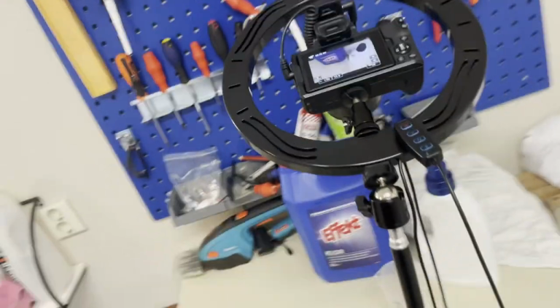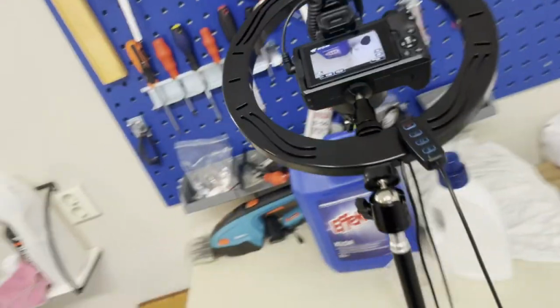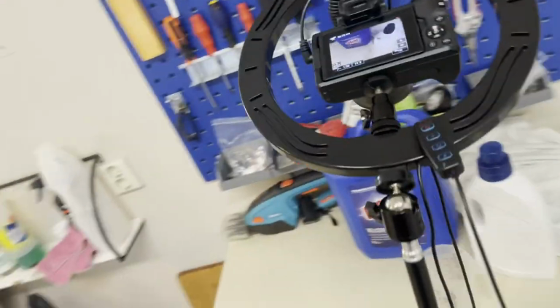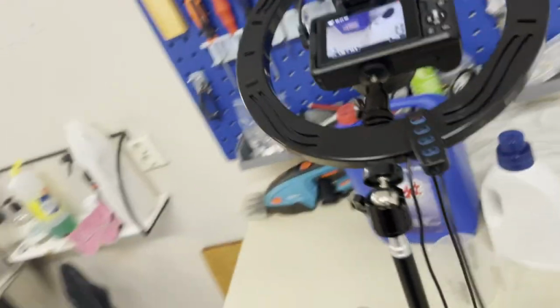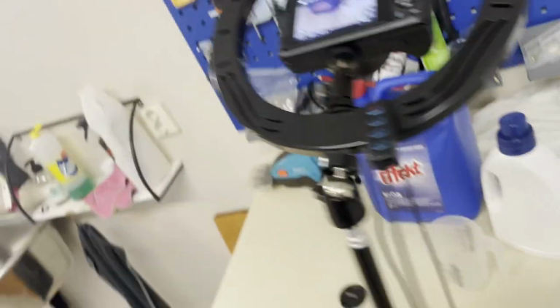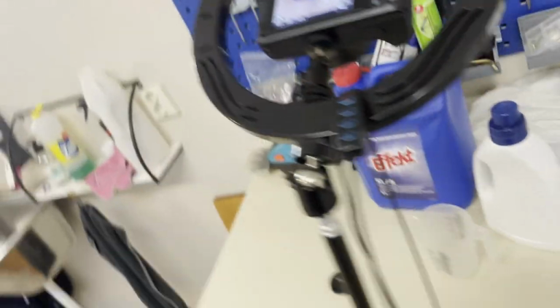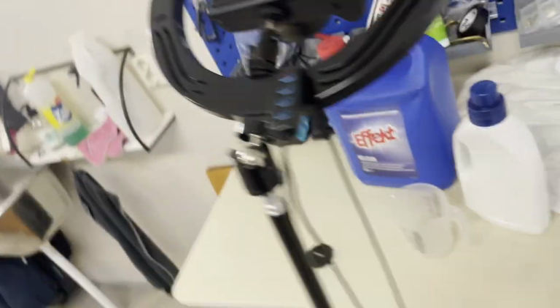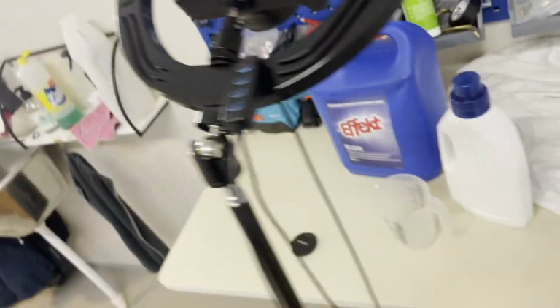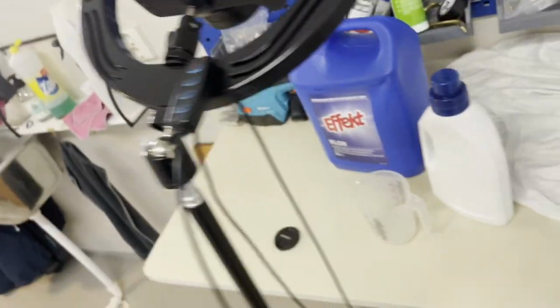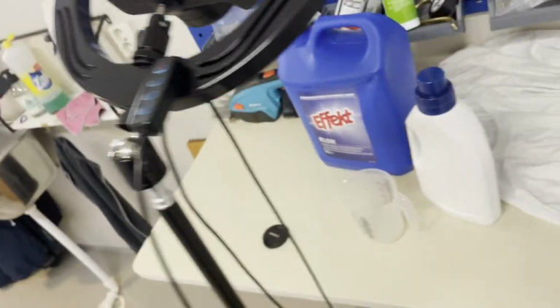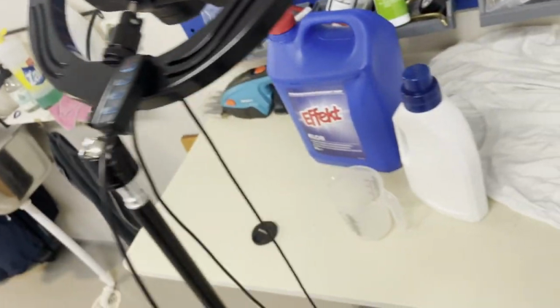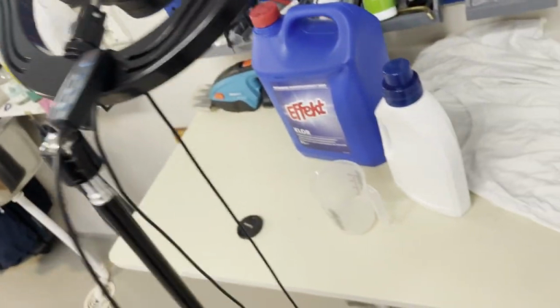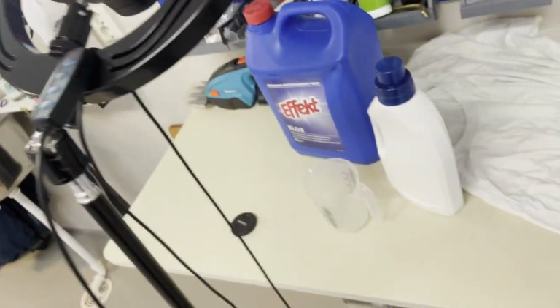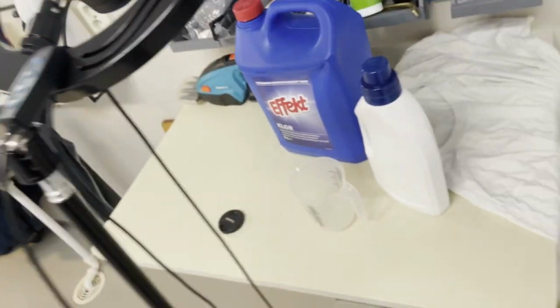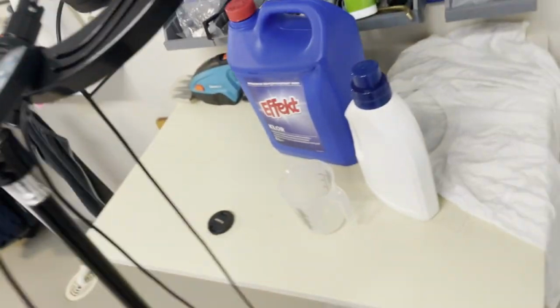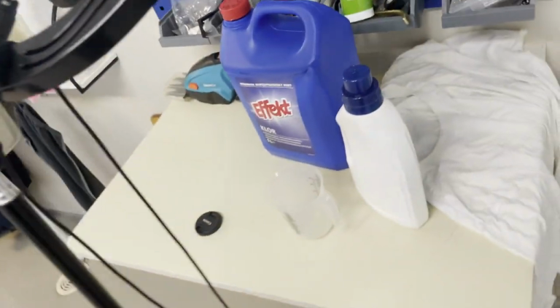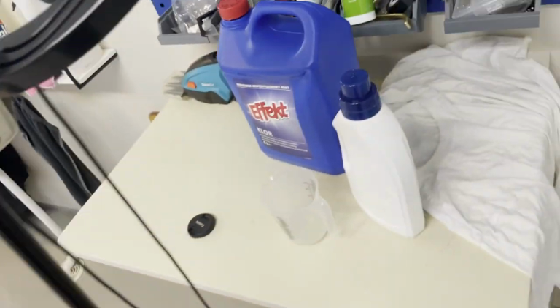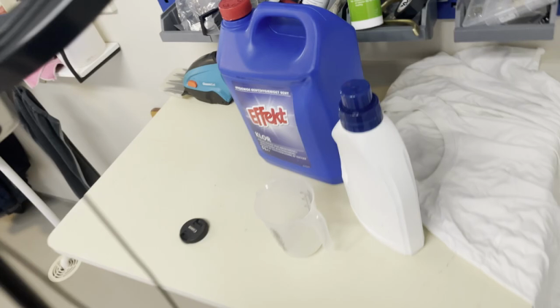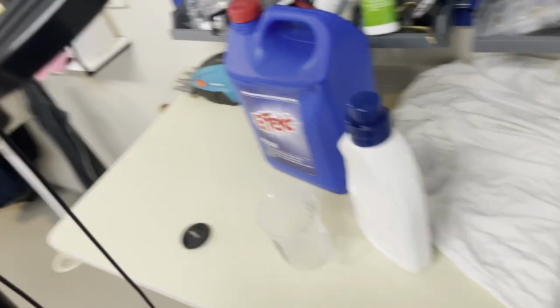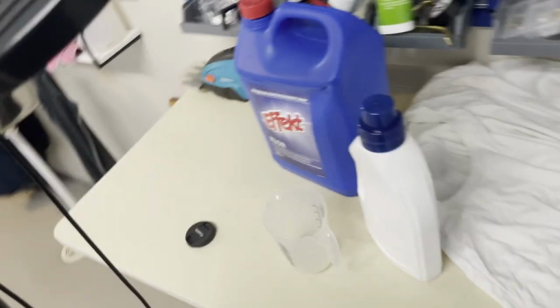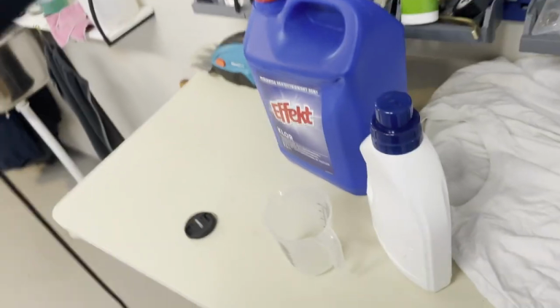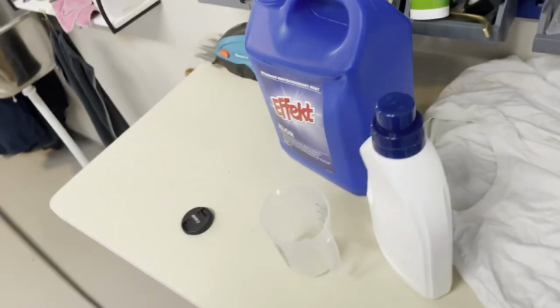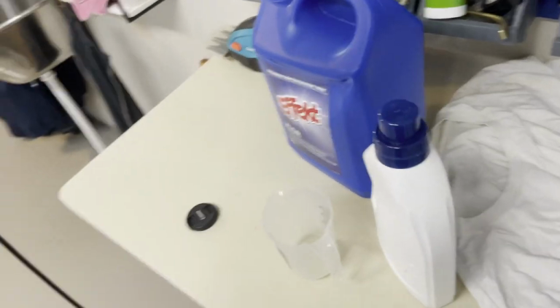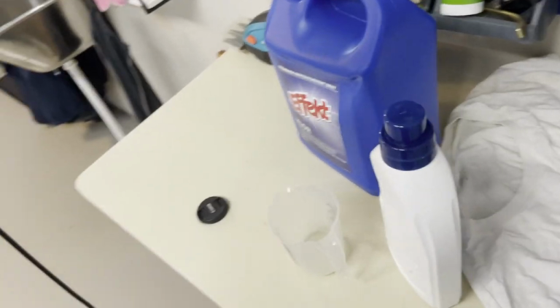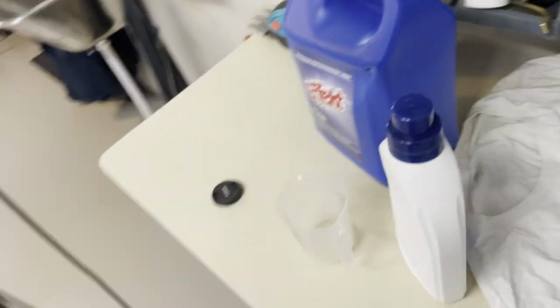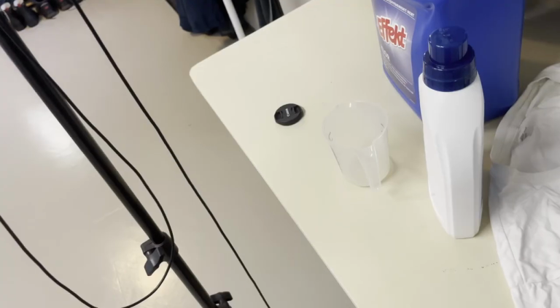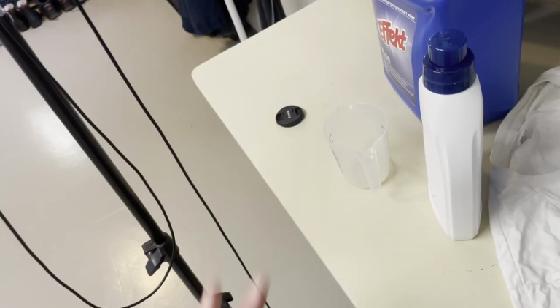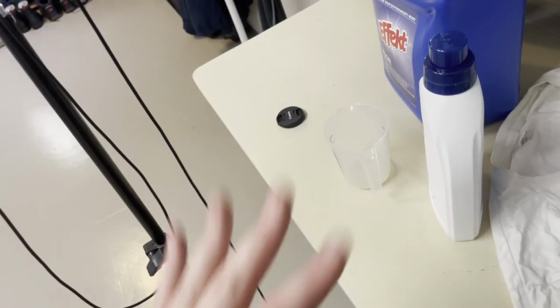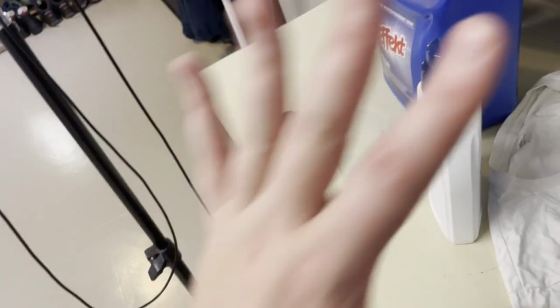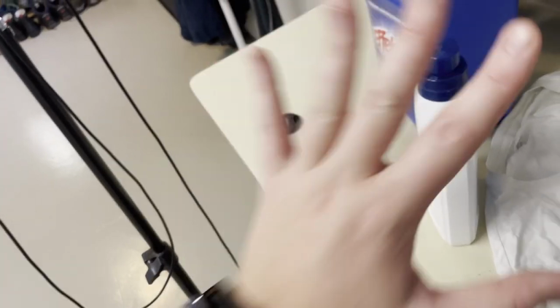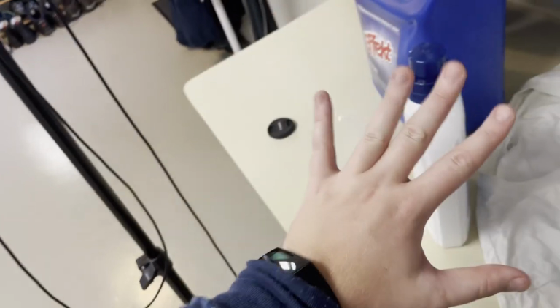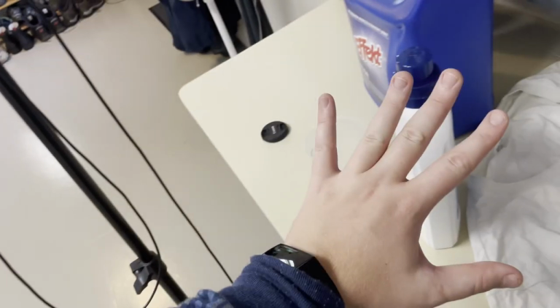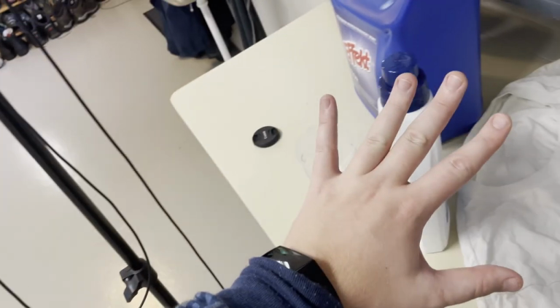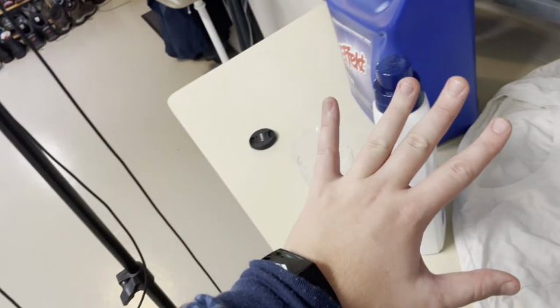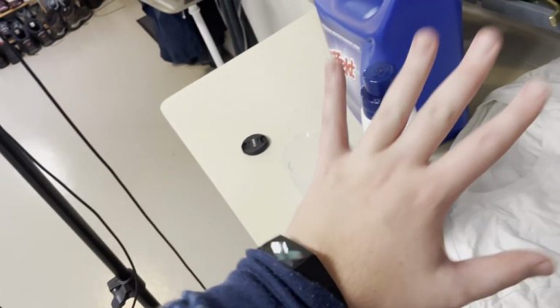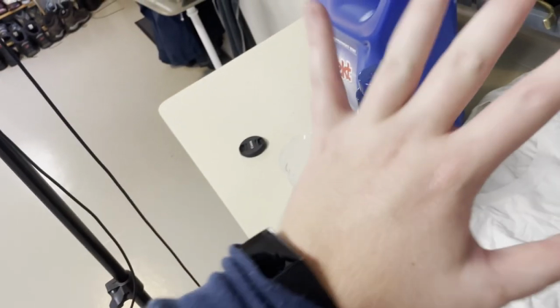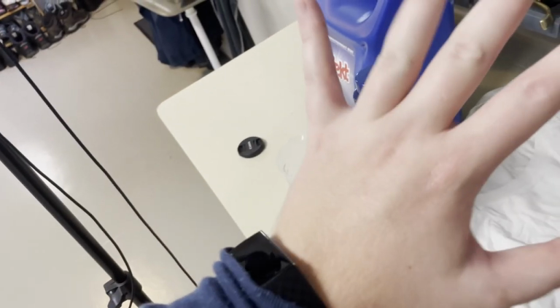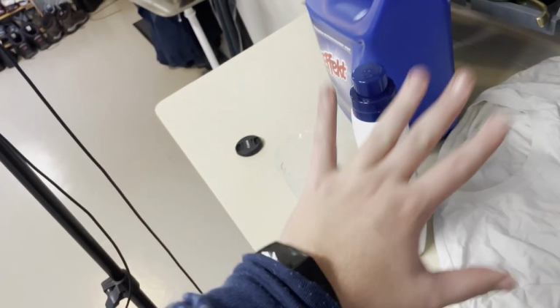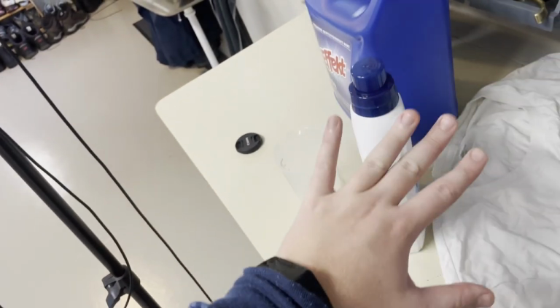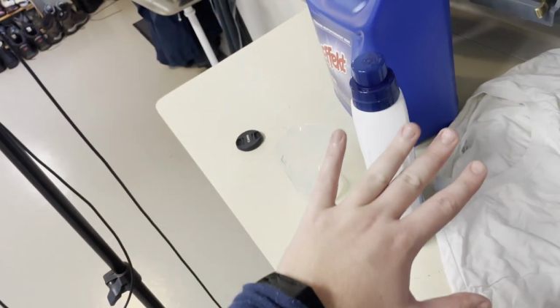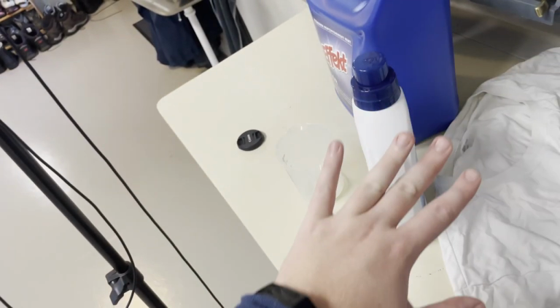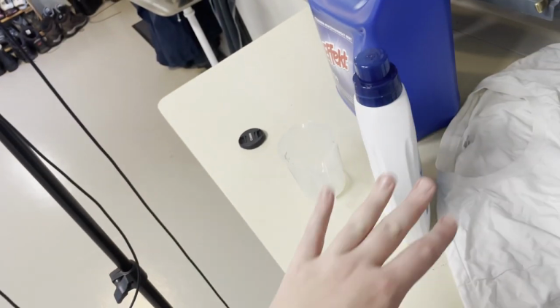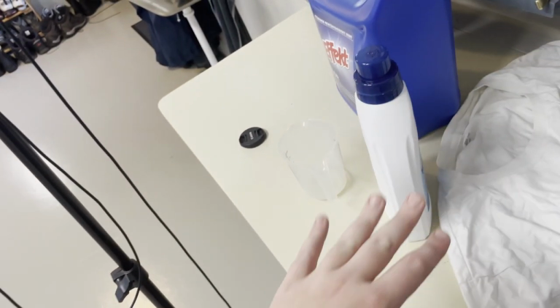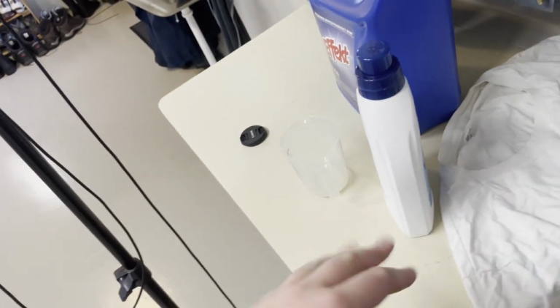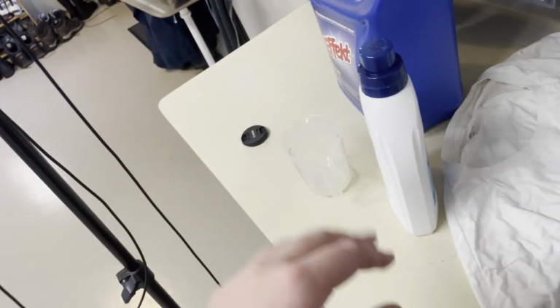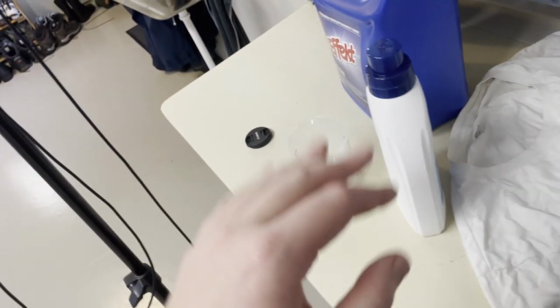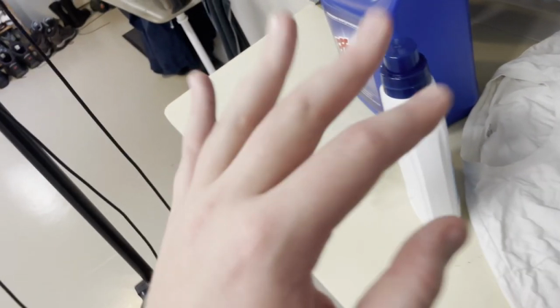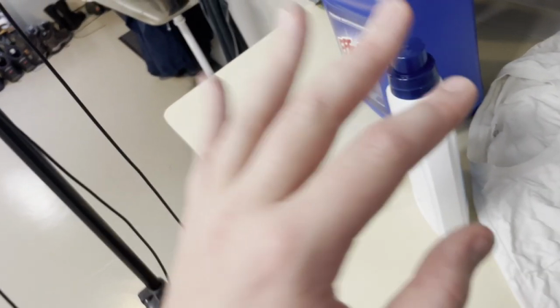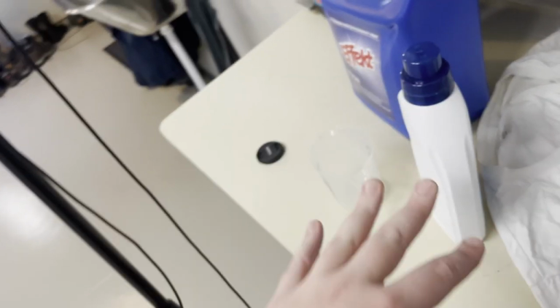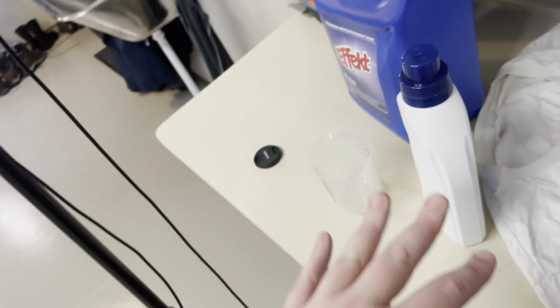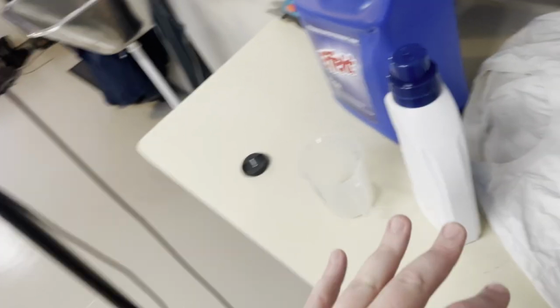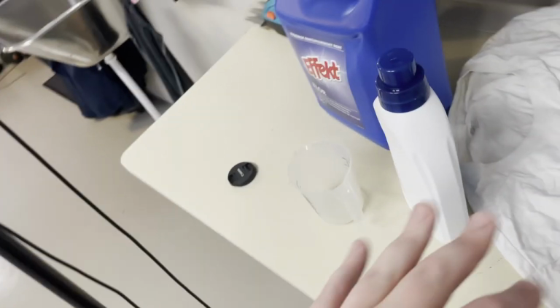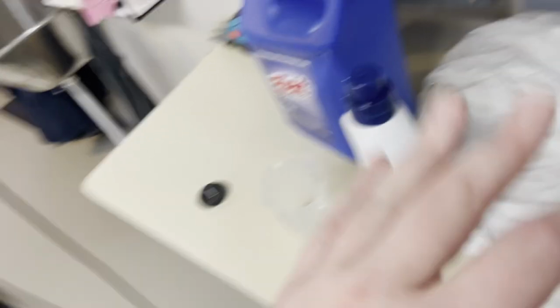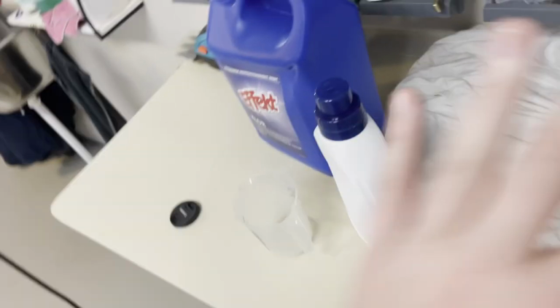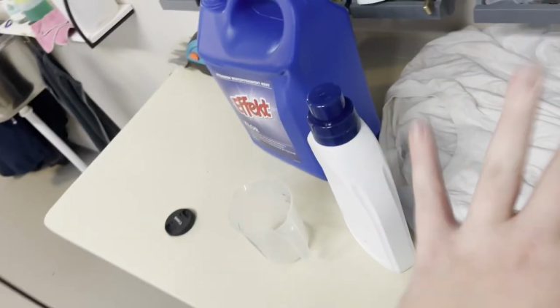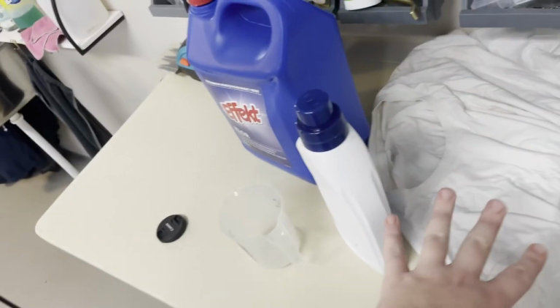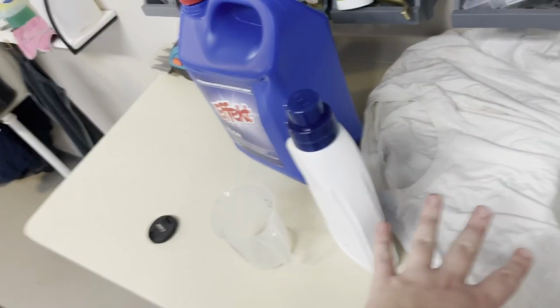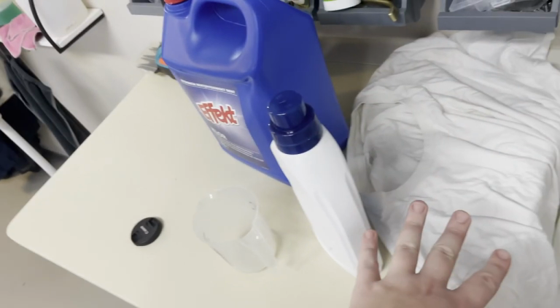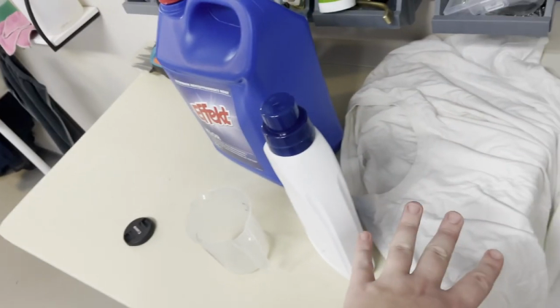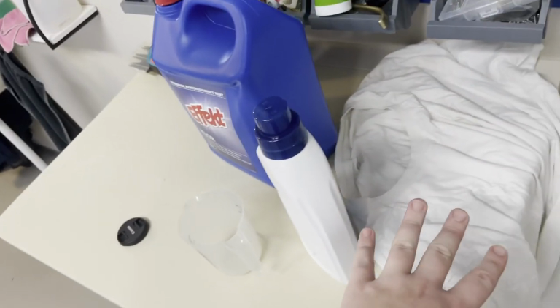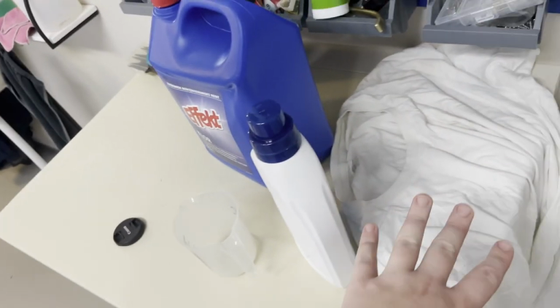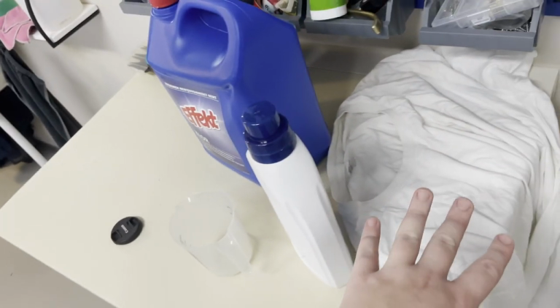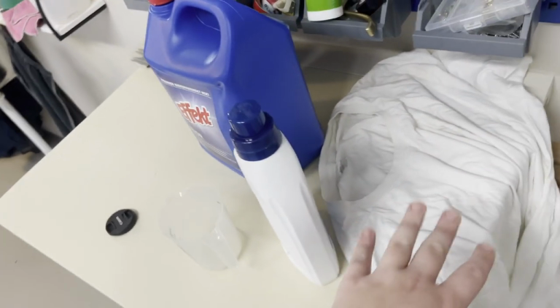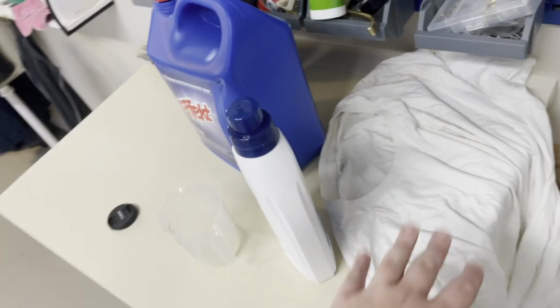Before we actually mix the two together, I suggest that you do a quick test so that we know the bleach won't ruin the clothes.